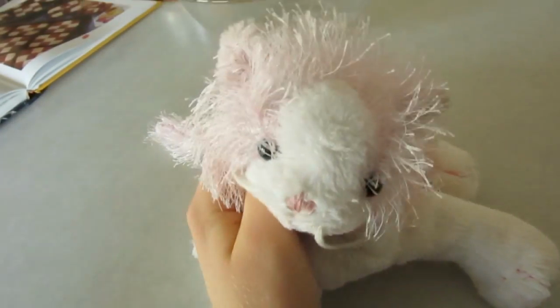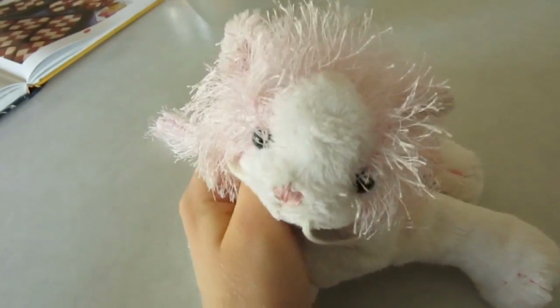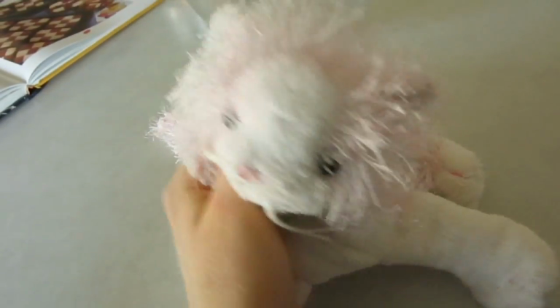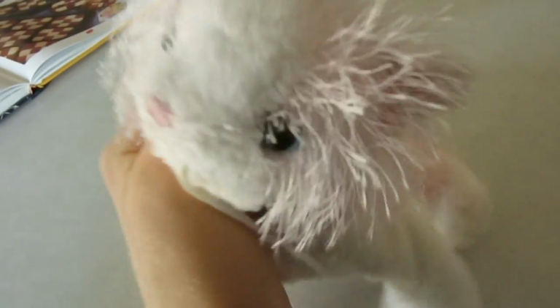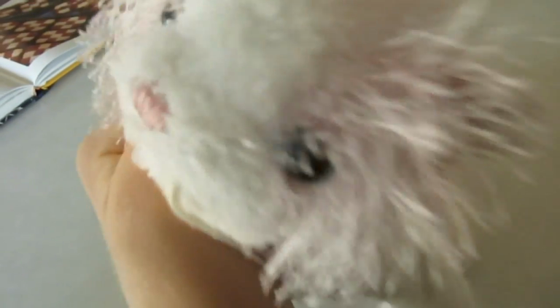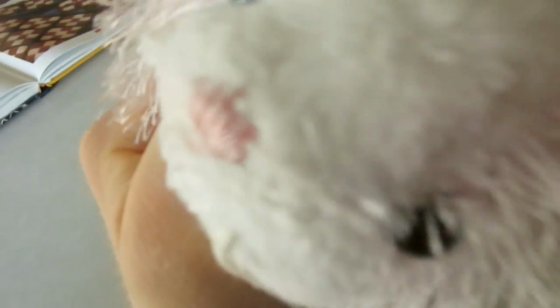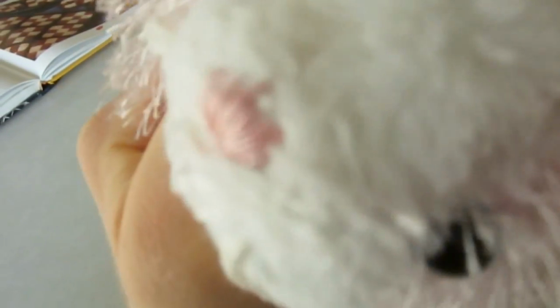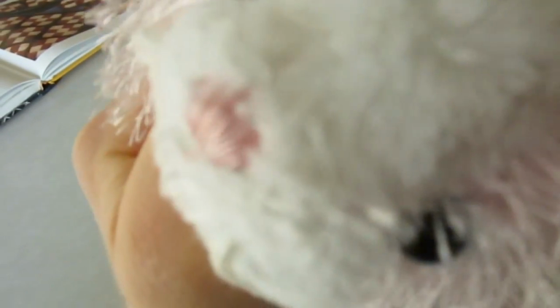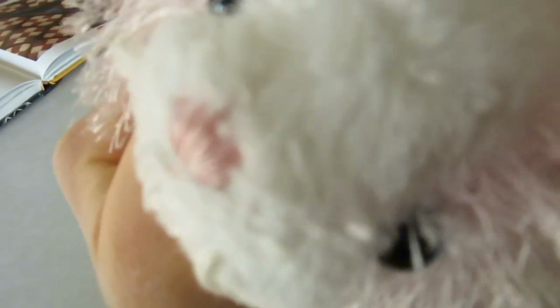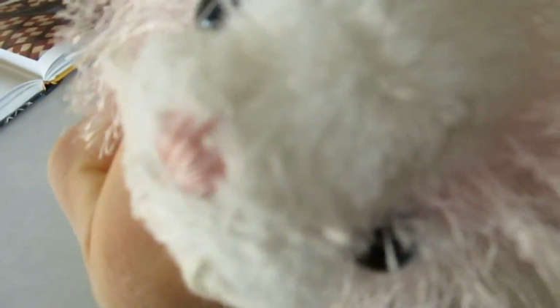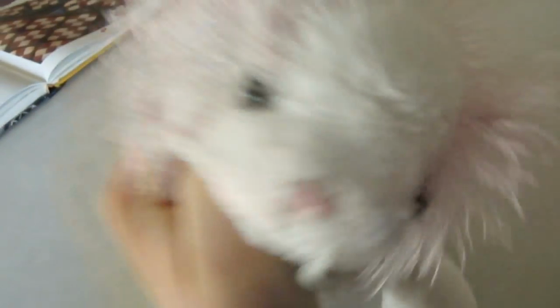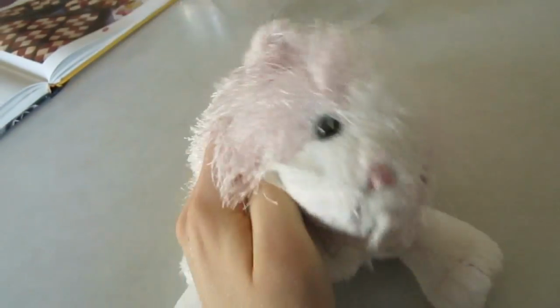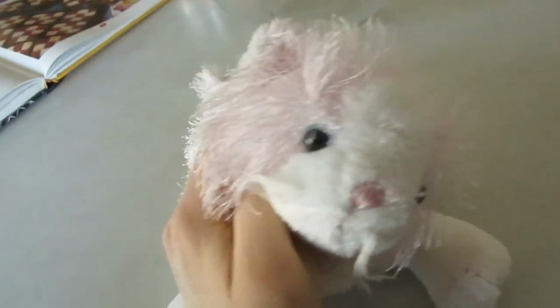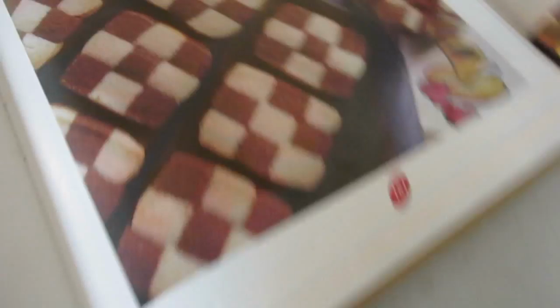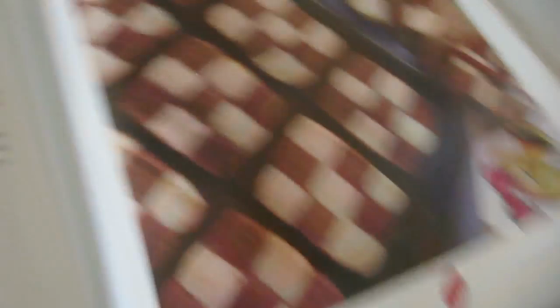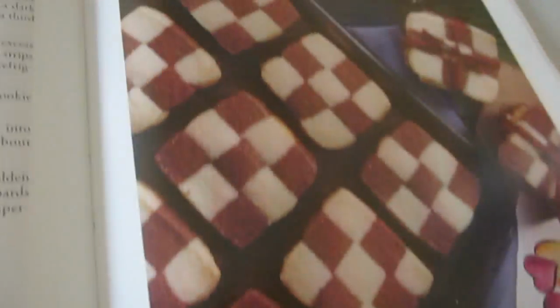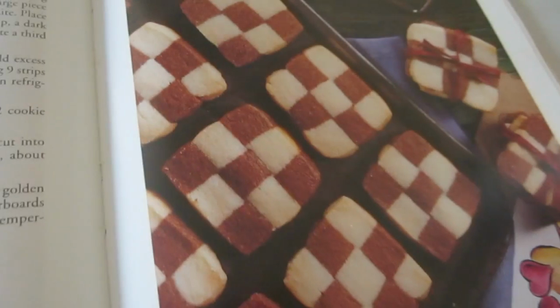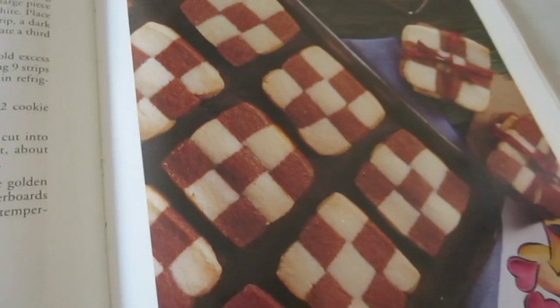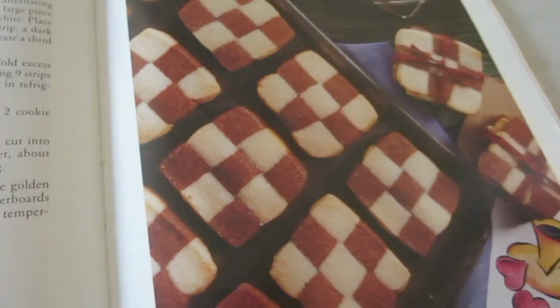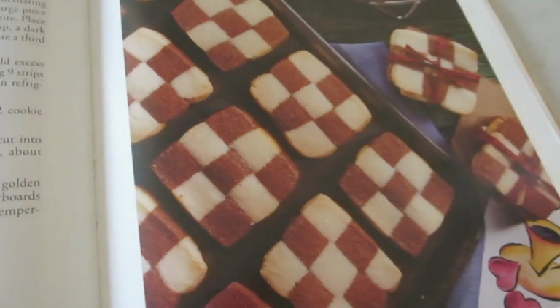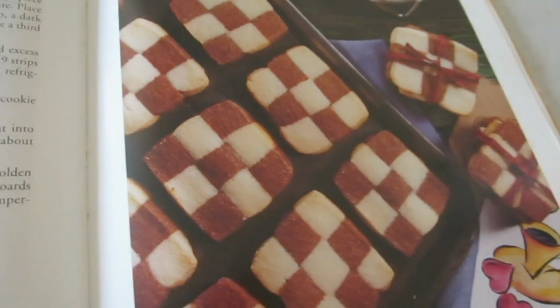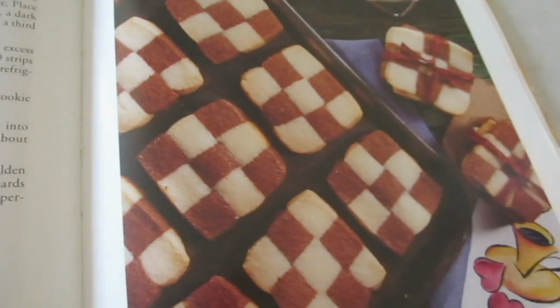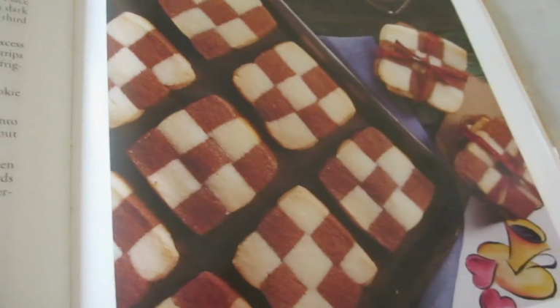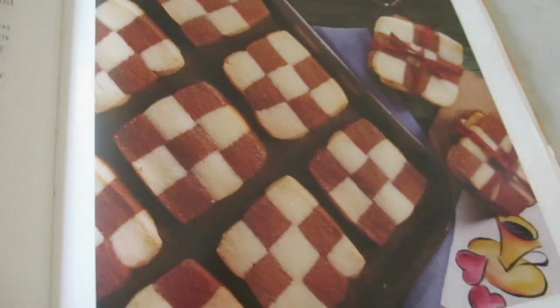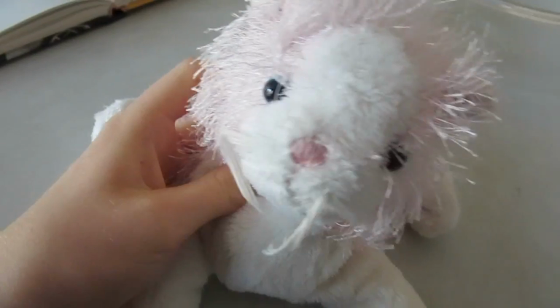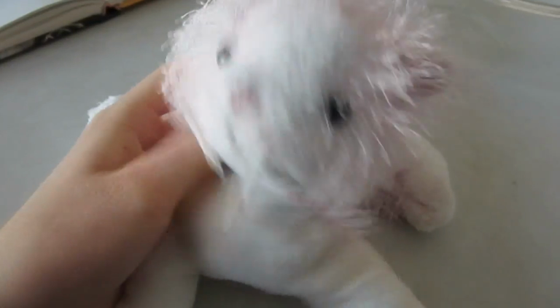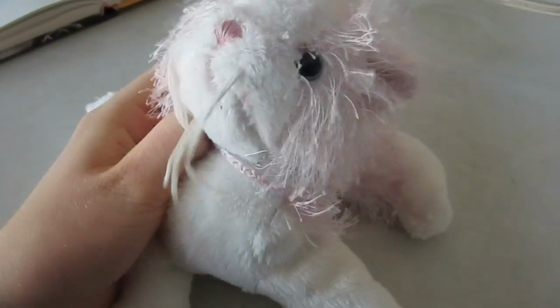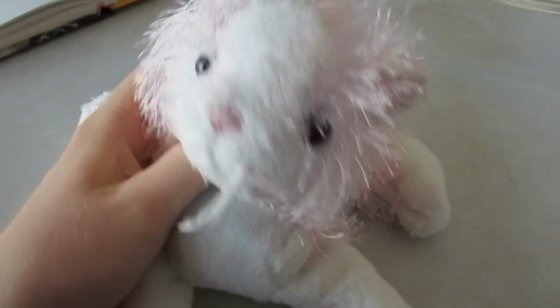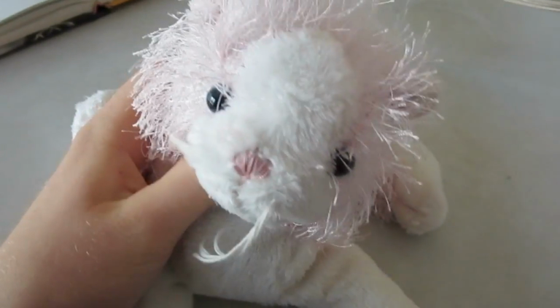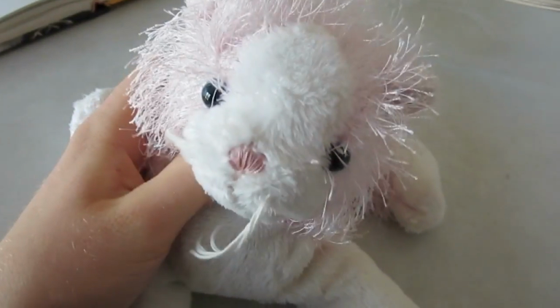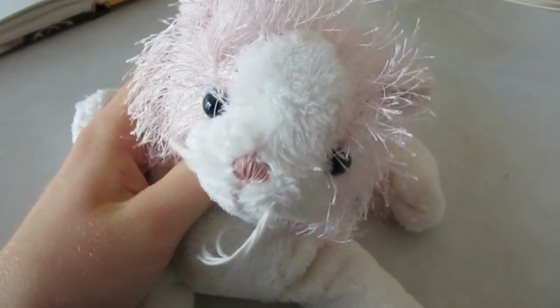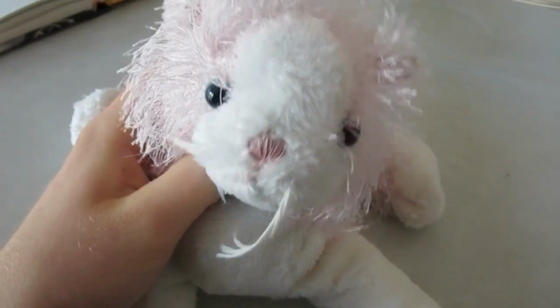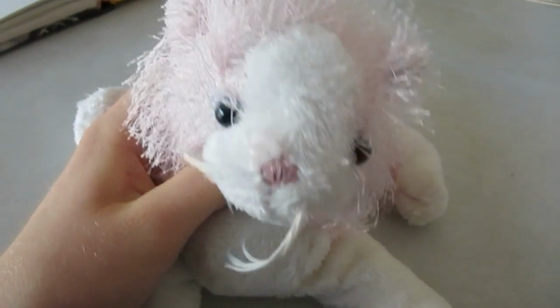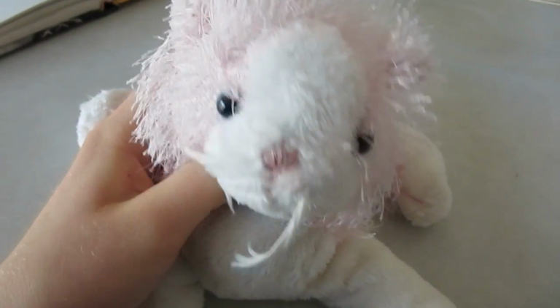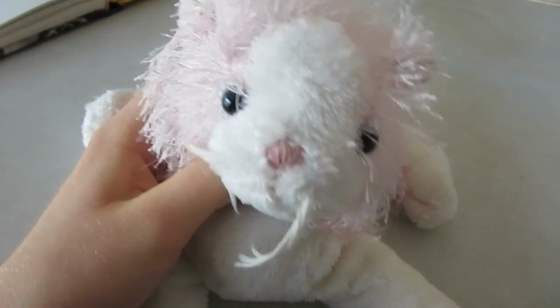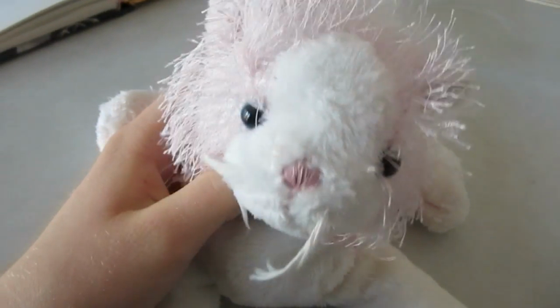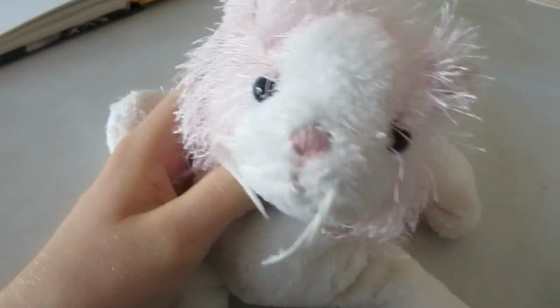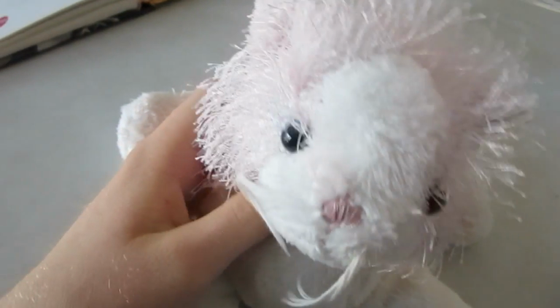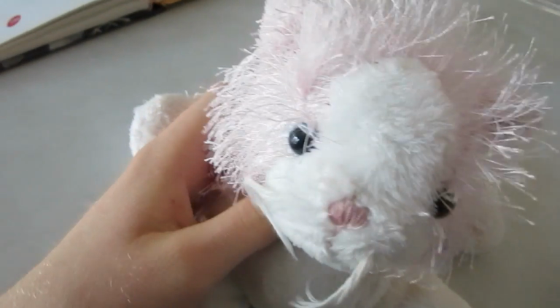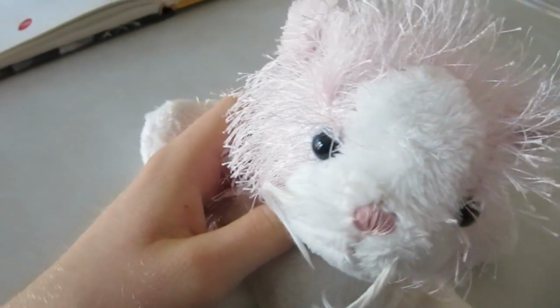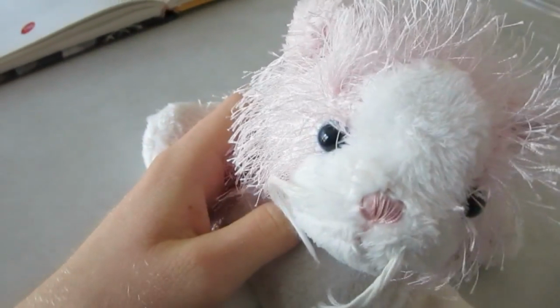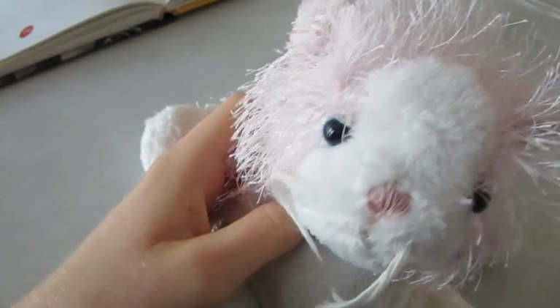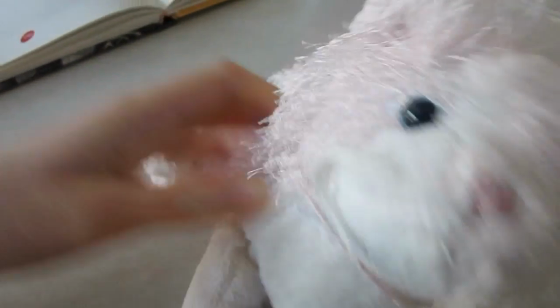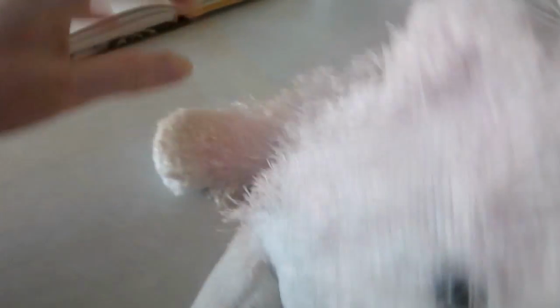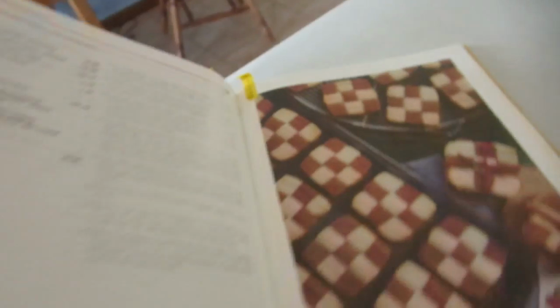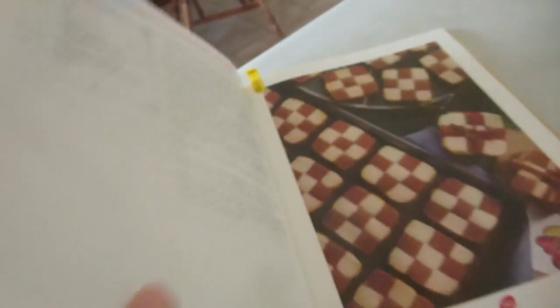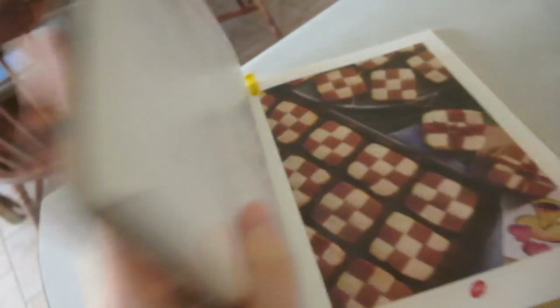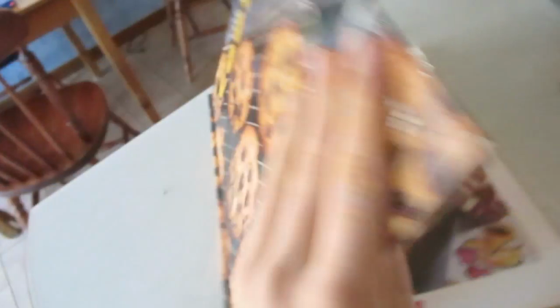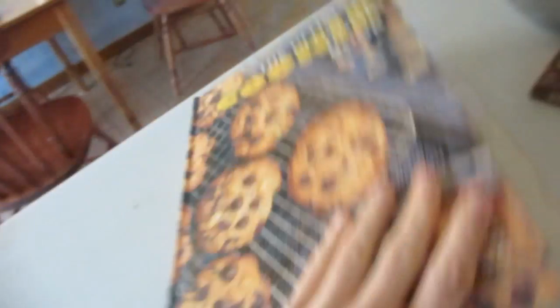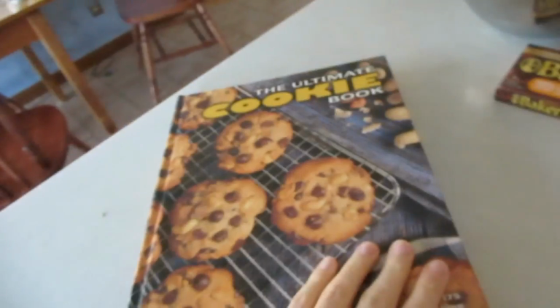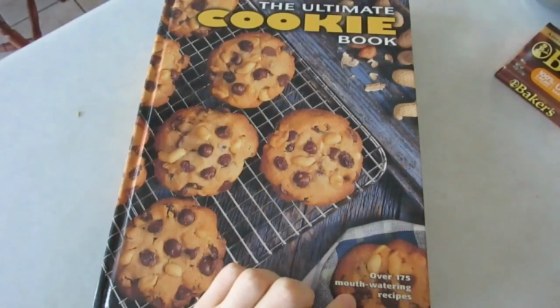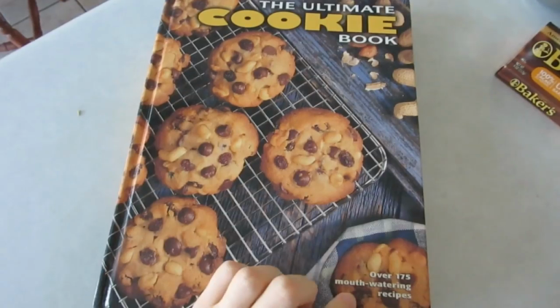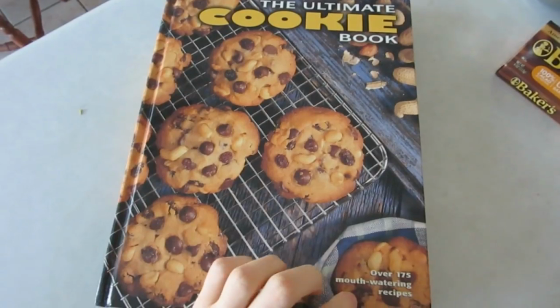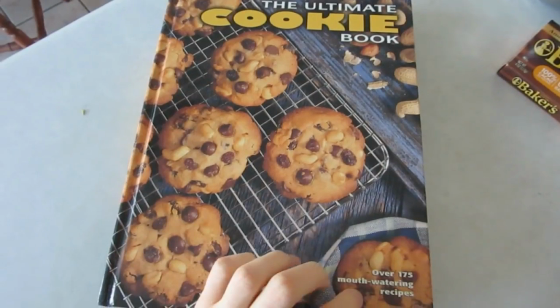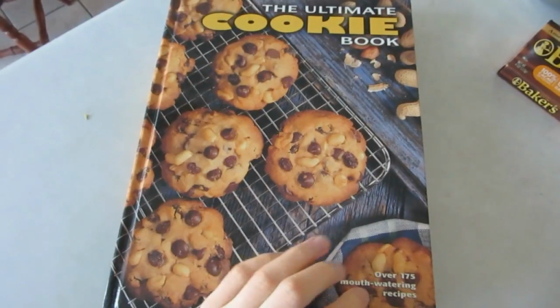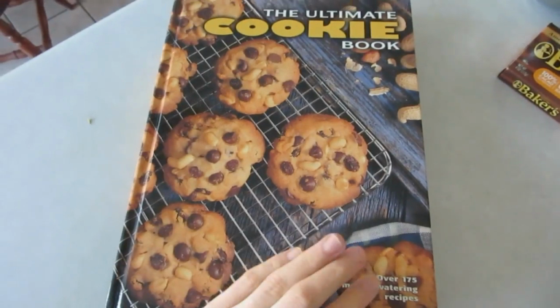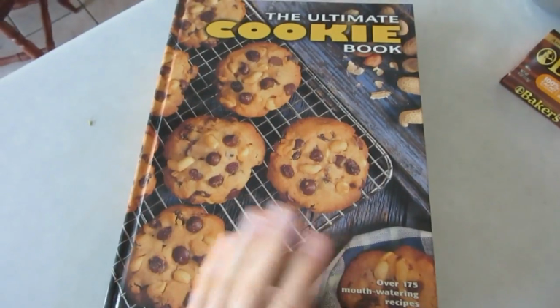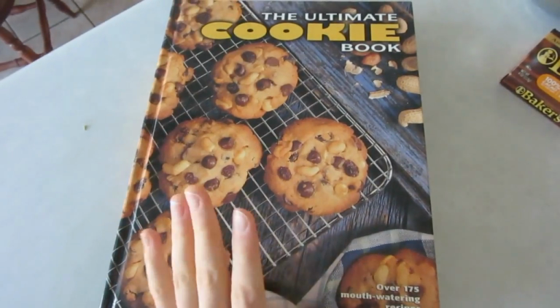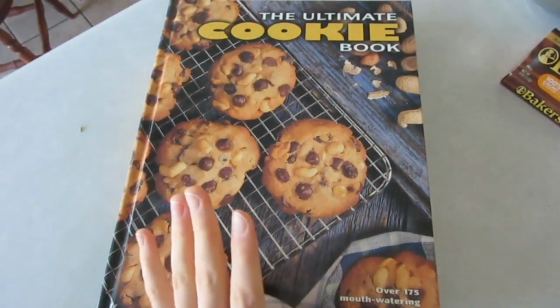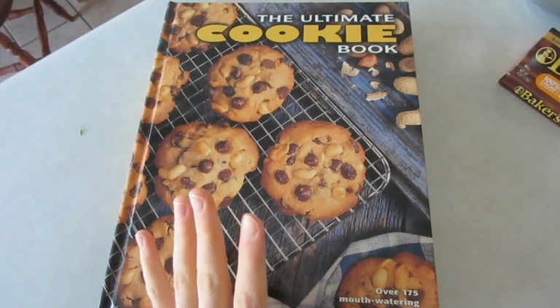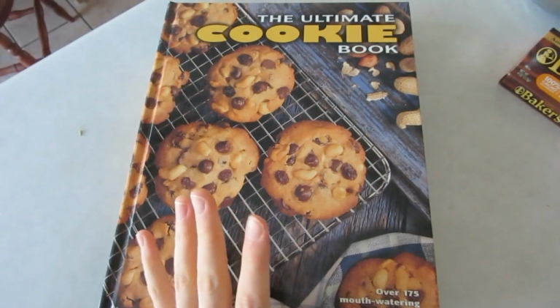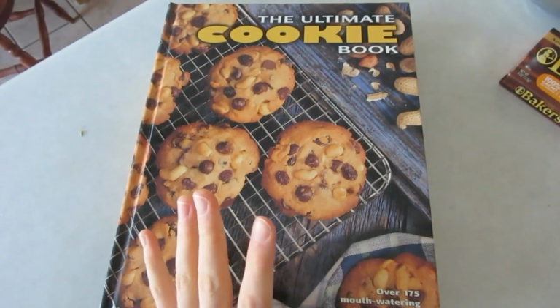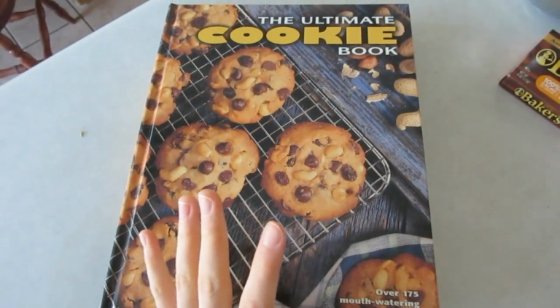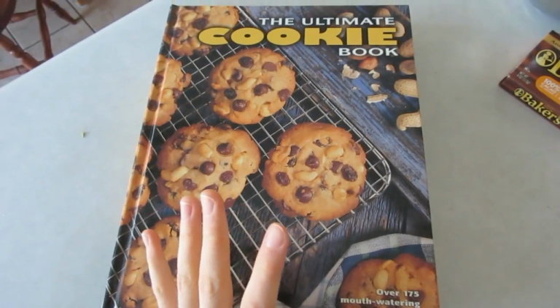Anyway, today we're gonna be making cookies — chocolate checkerboards. And for all of you wondering where I get so many cookie recipes — need I say more?